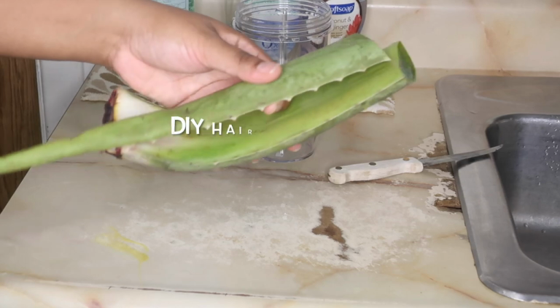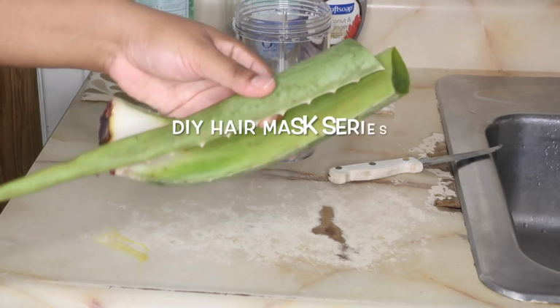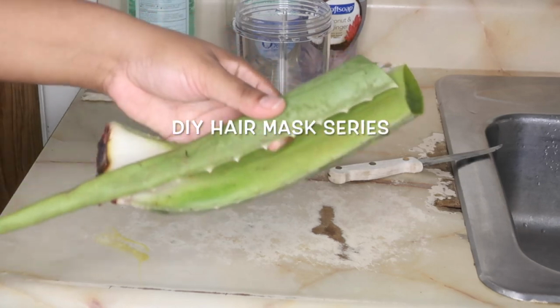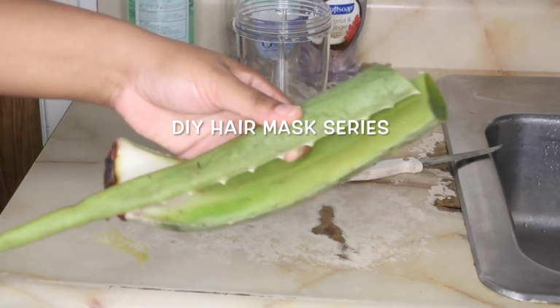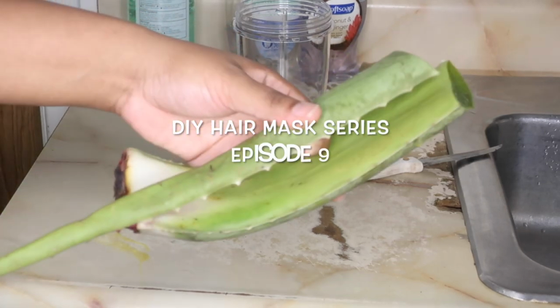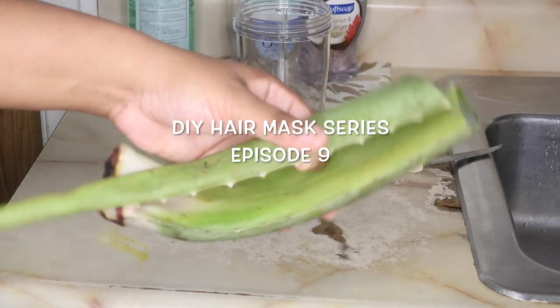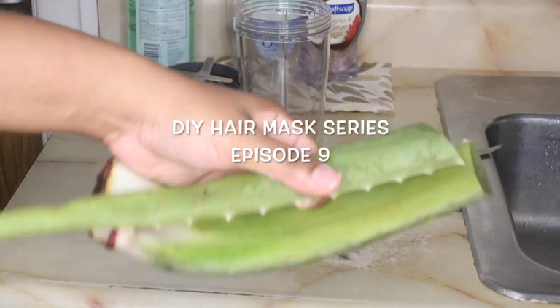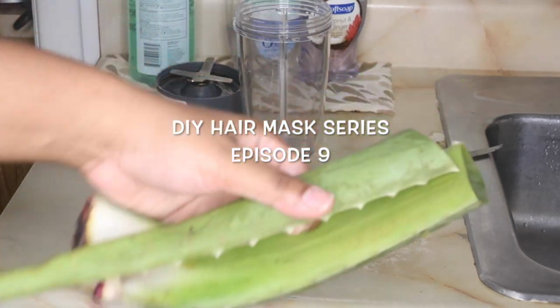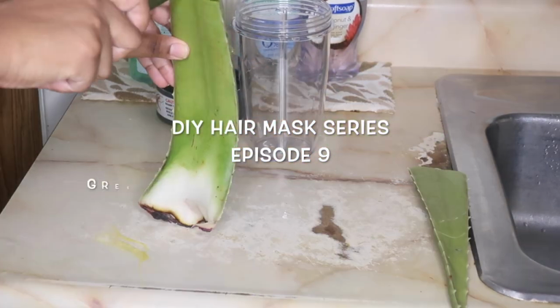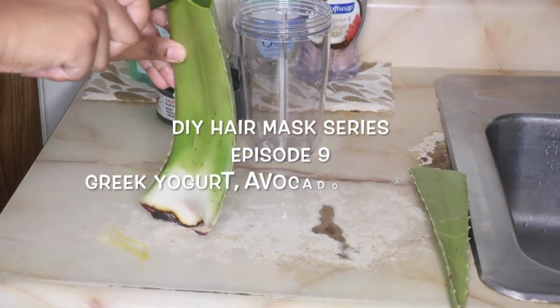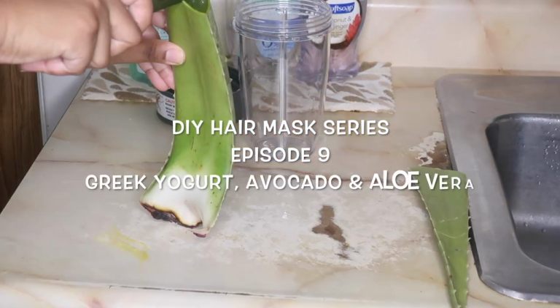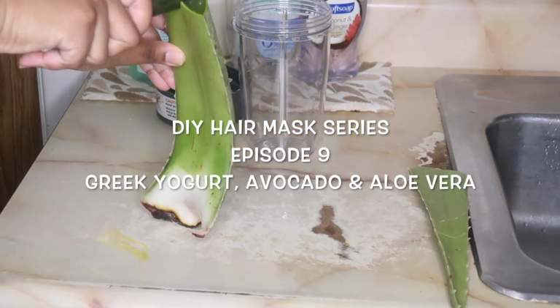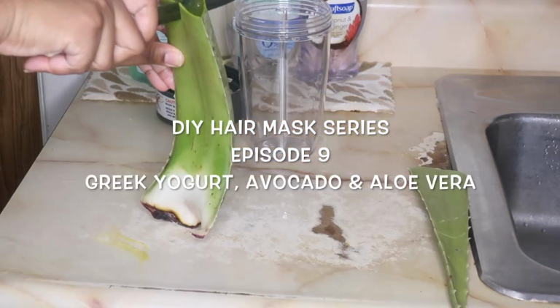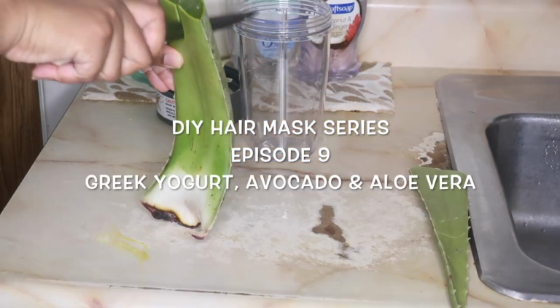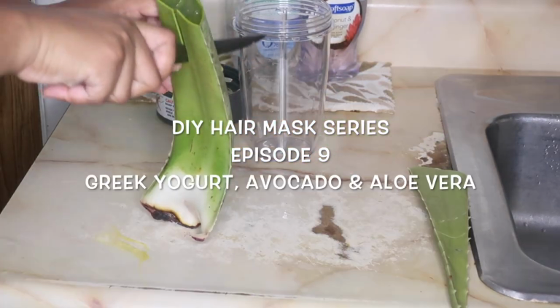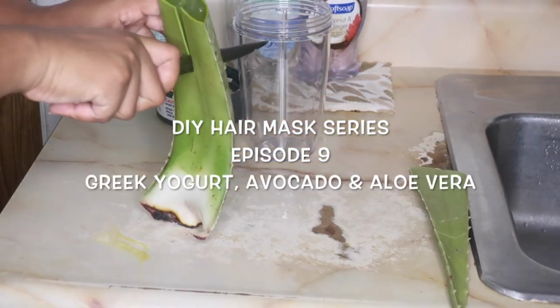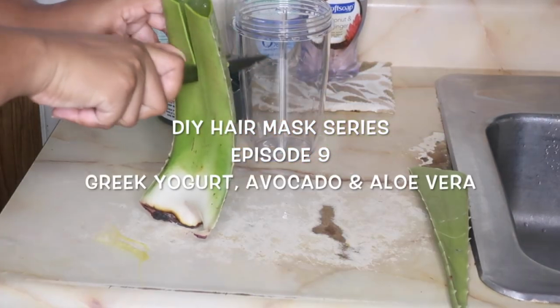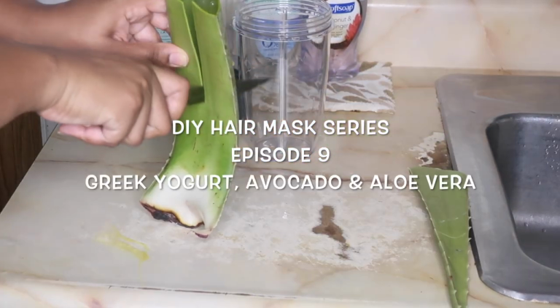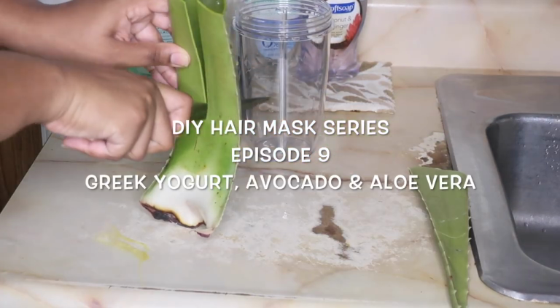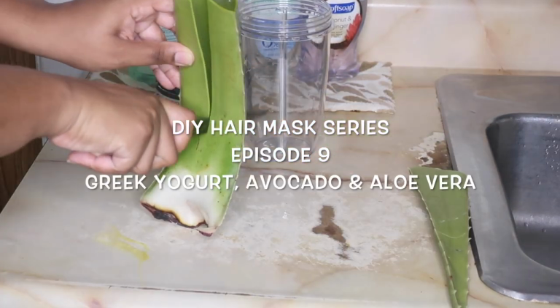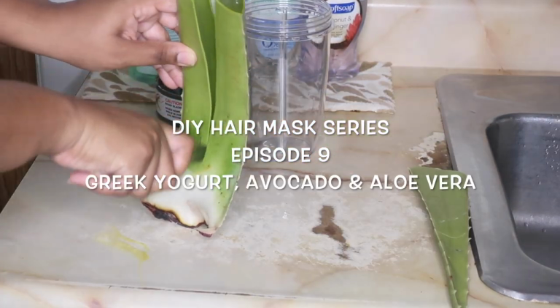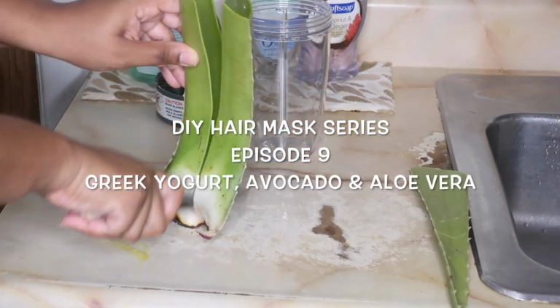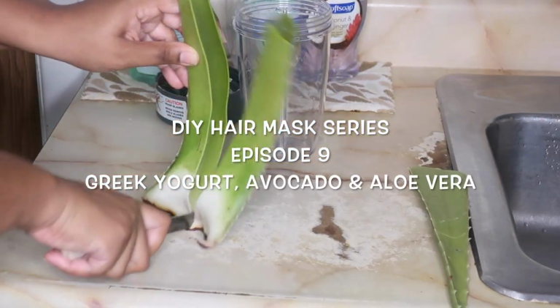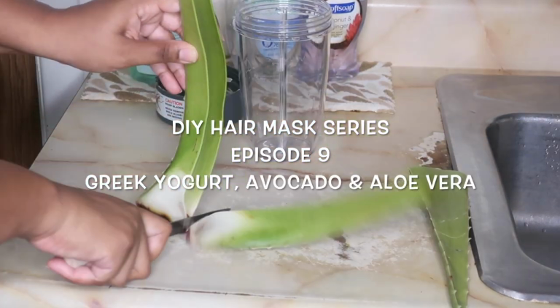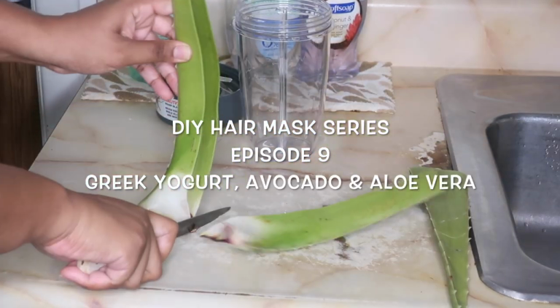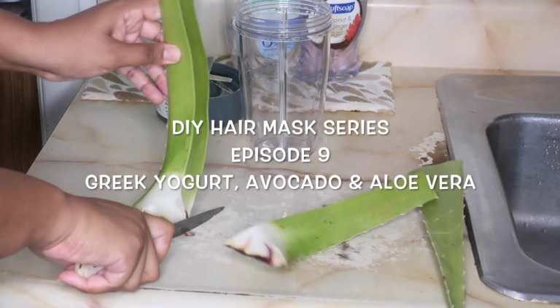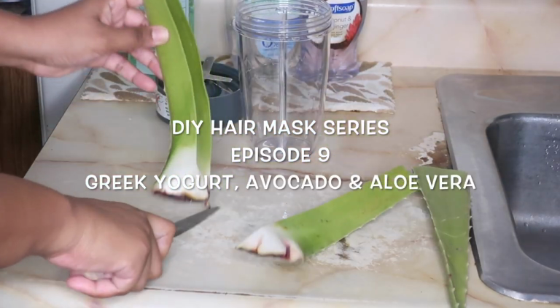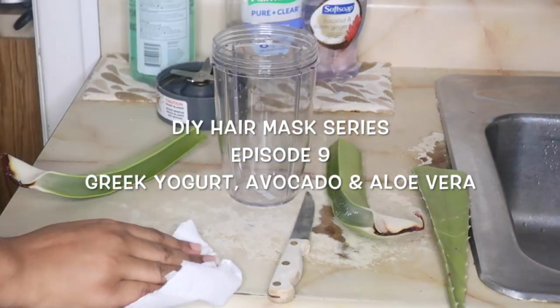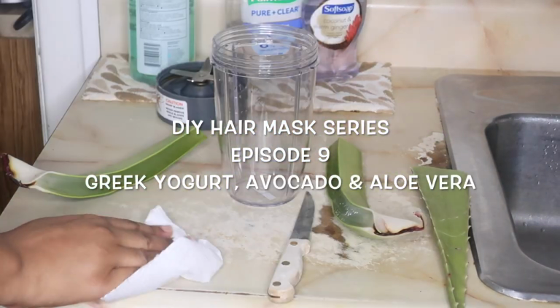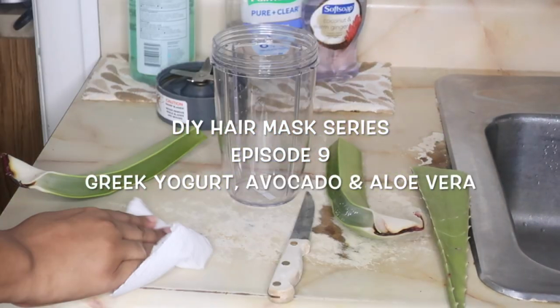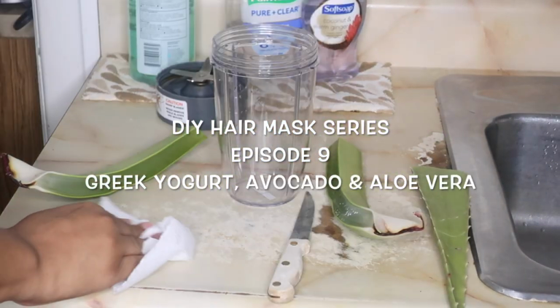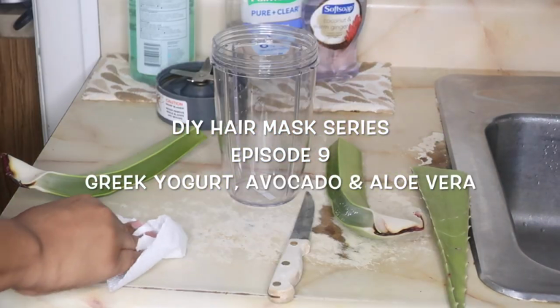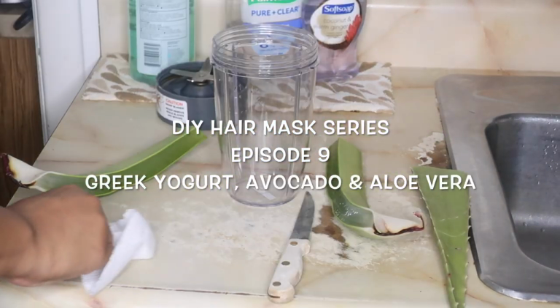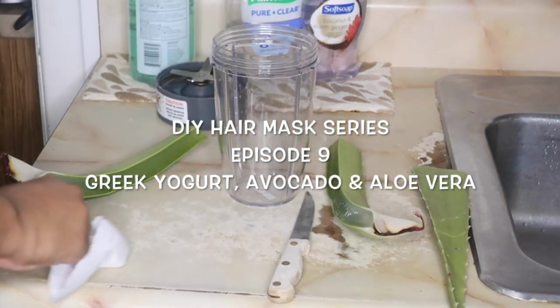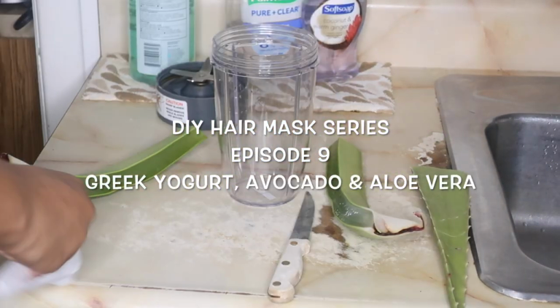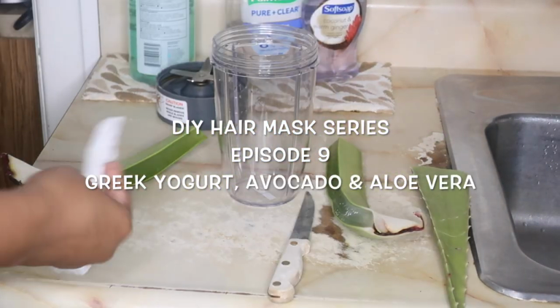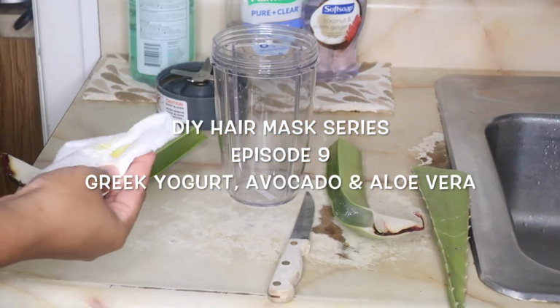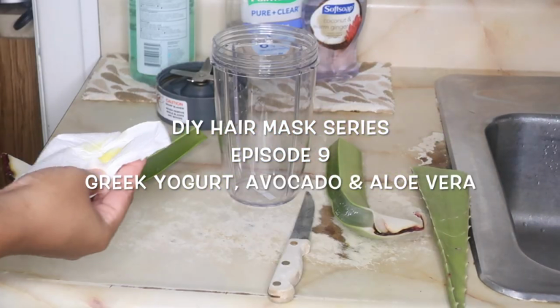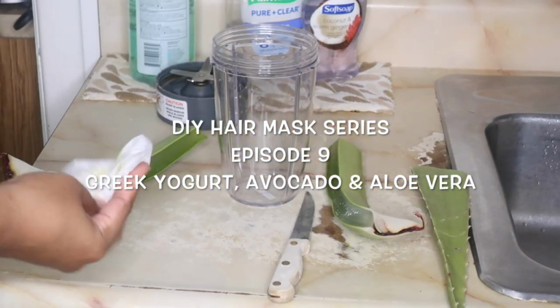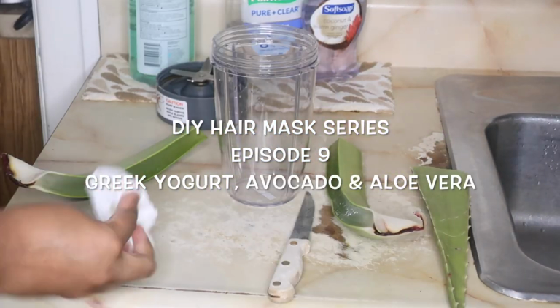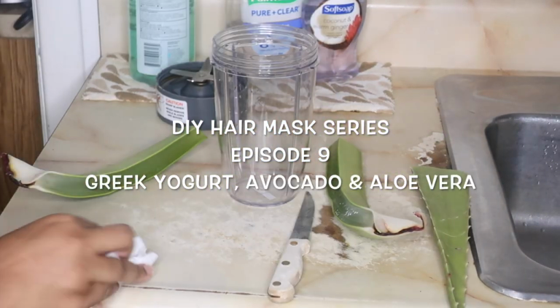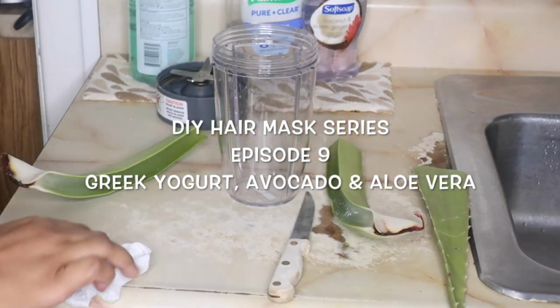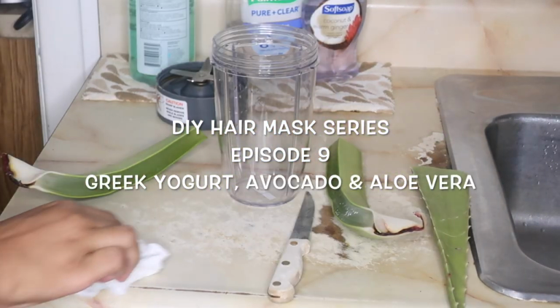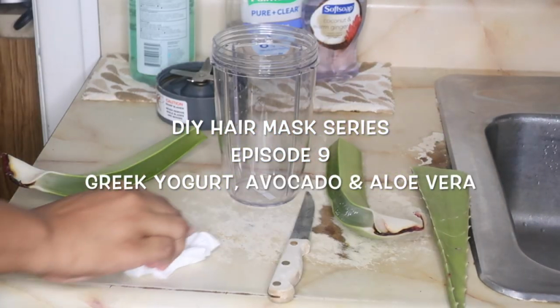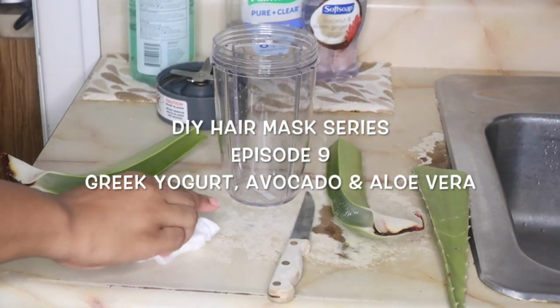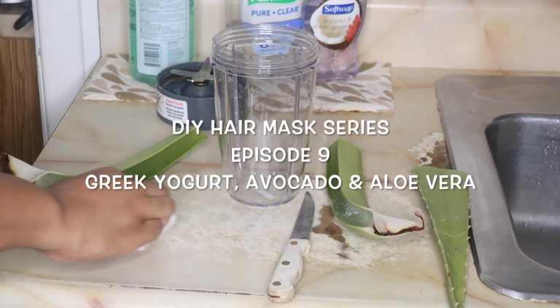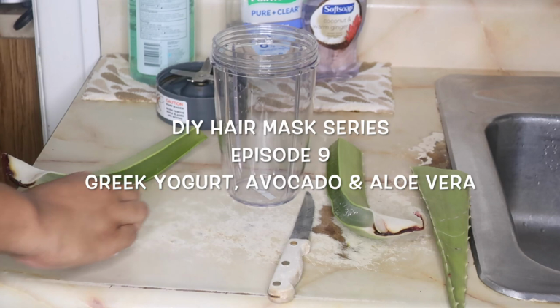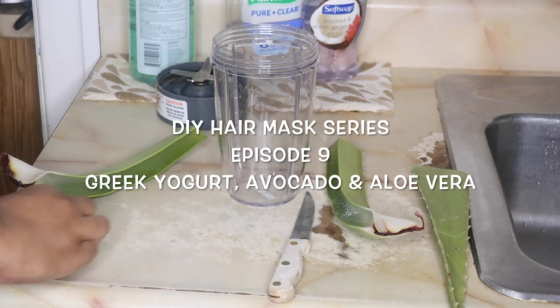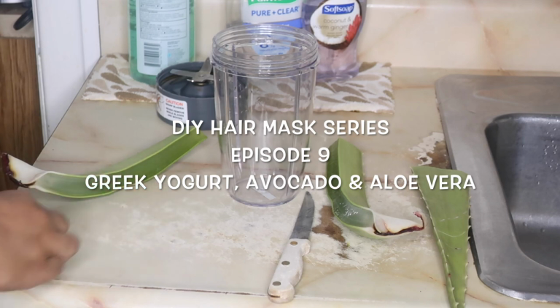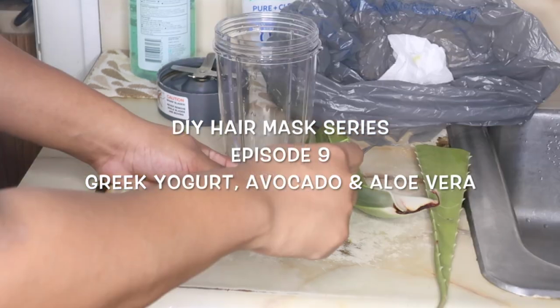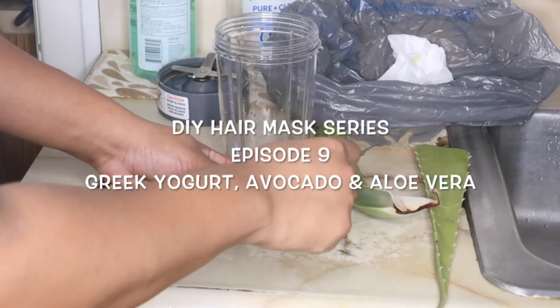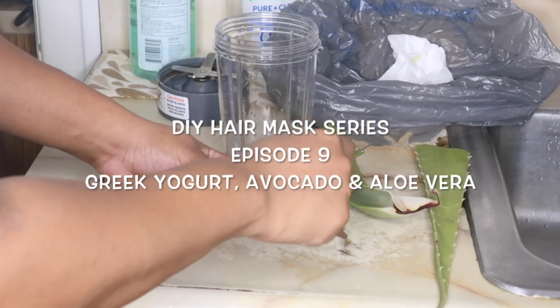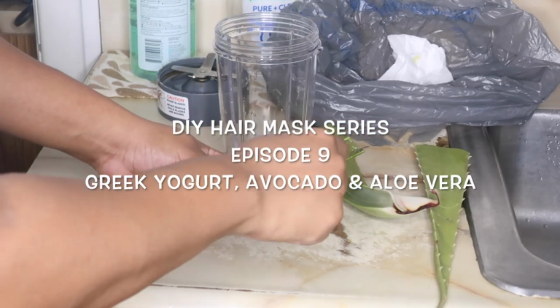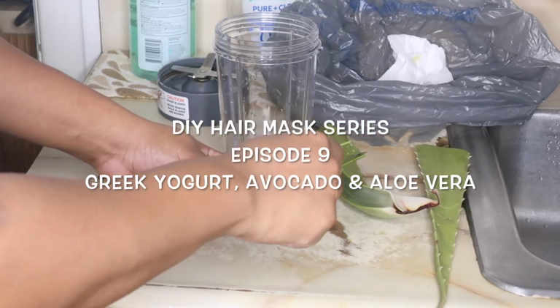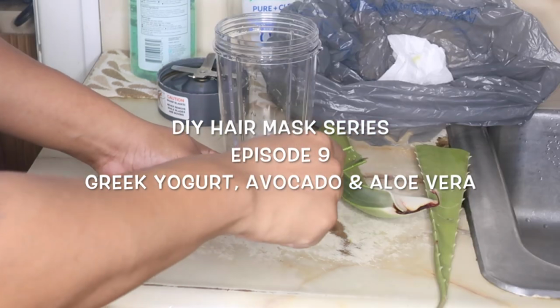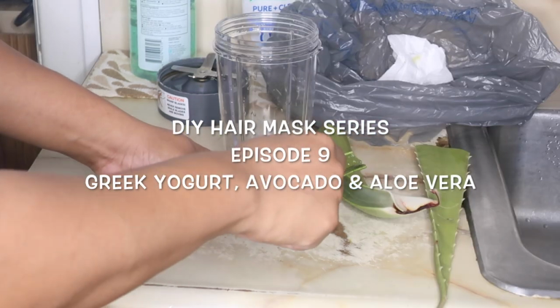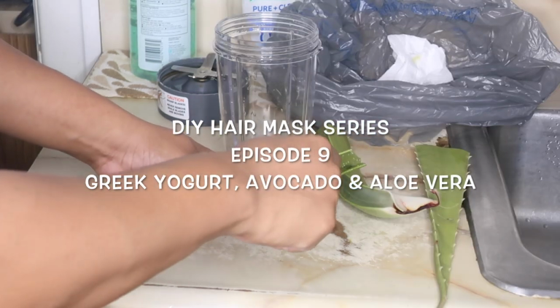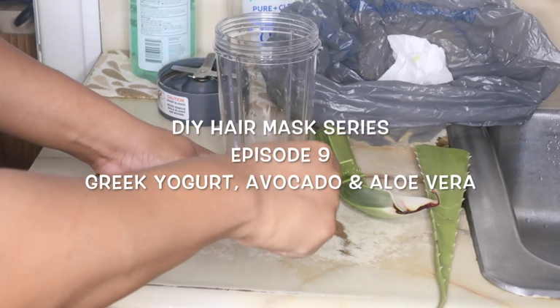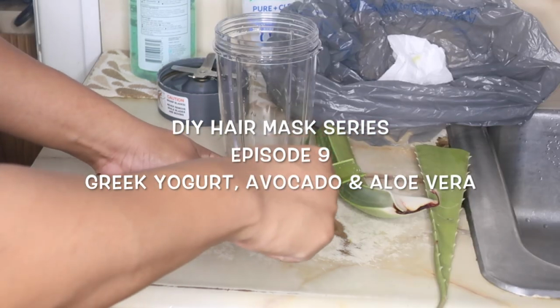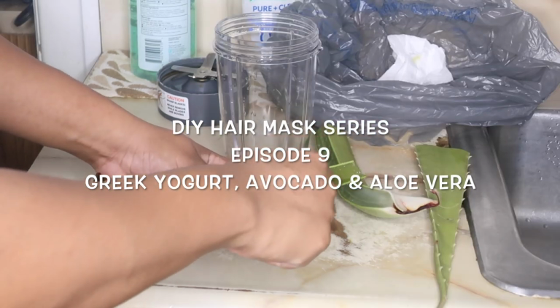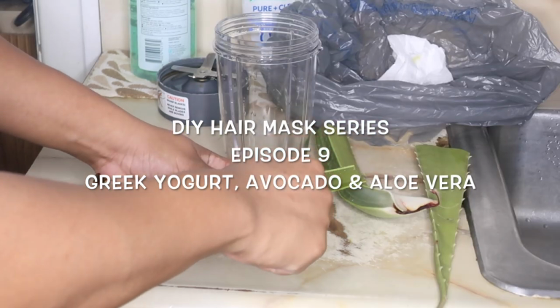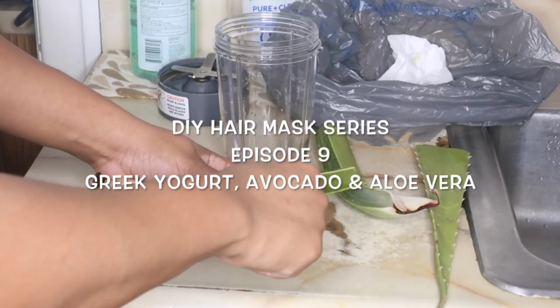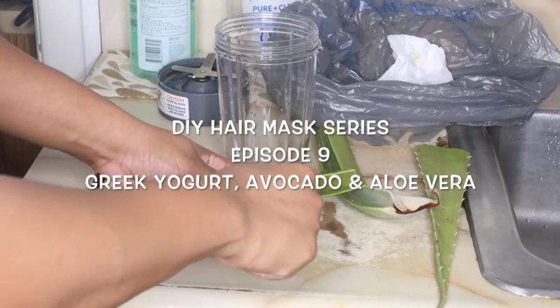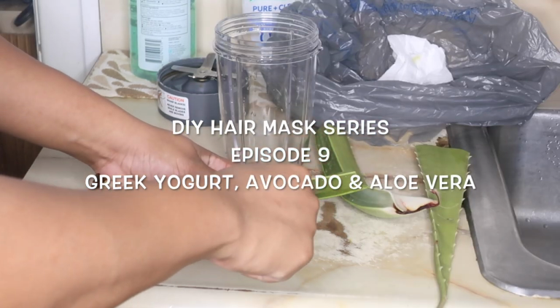Hey guys, today is episode 9 of my DIY Hair Mask series. Today we're using Greek yogurt, avocado, and aloe vera.